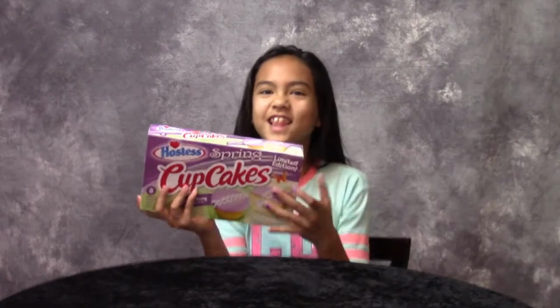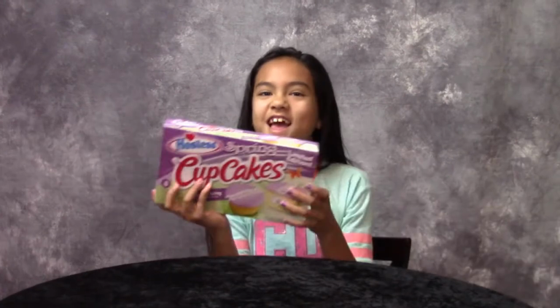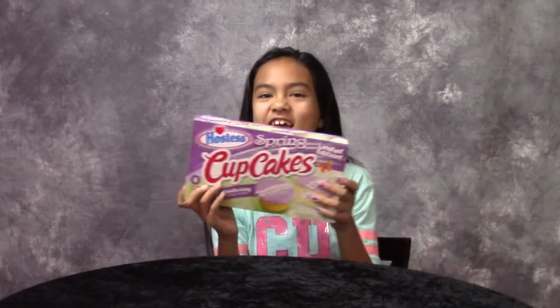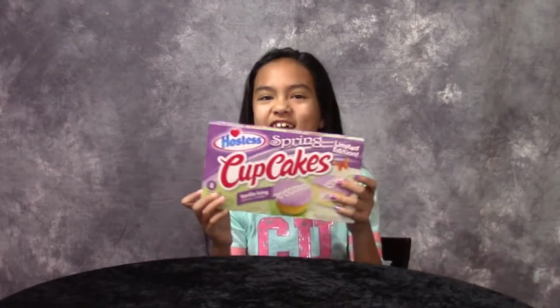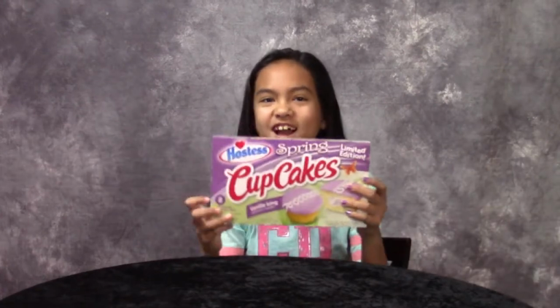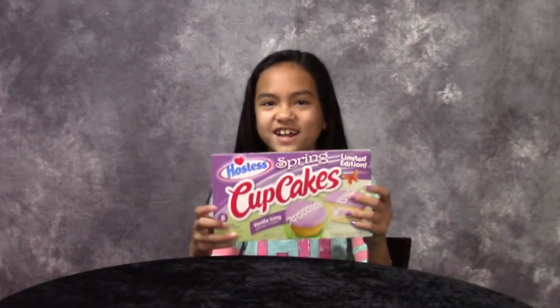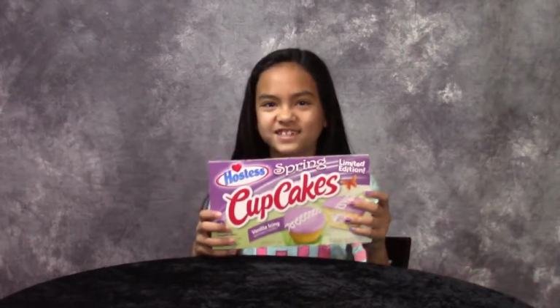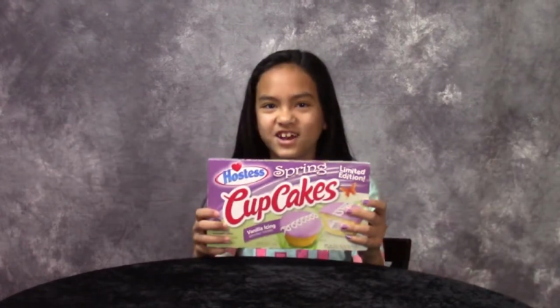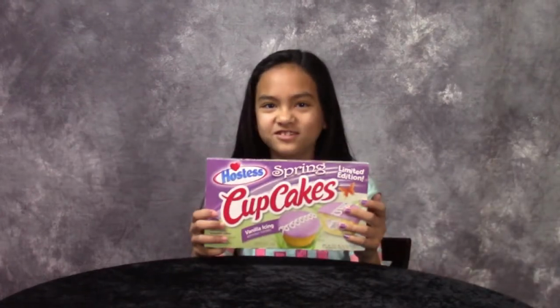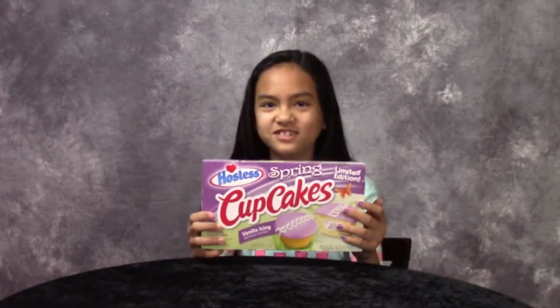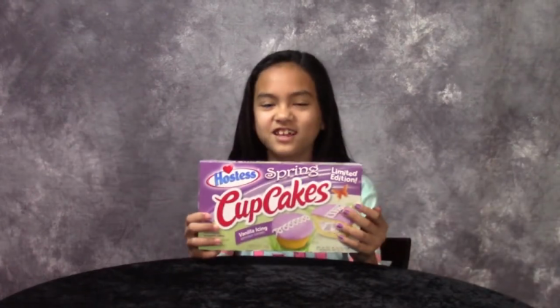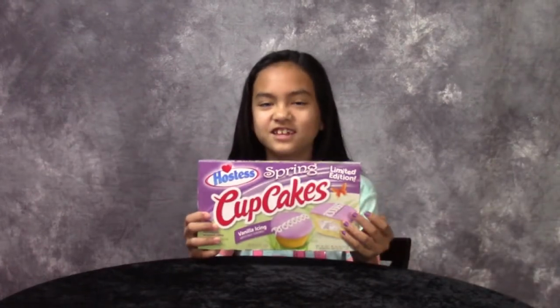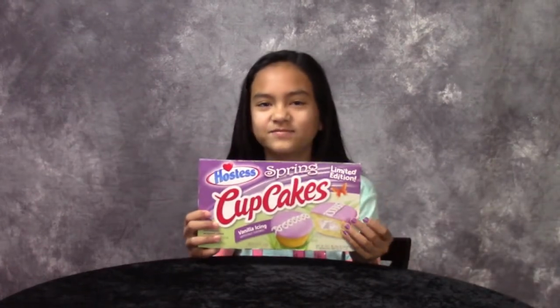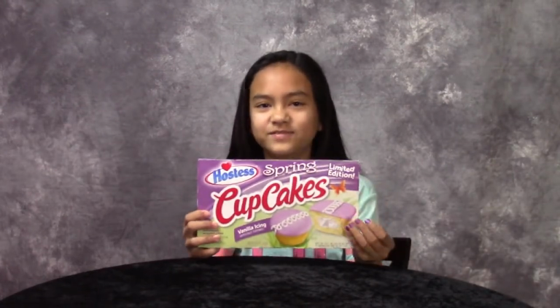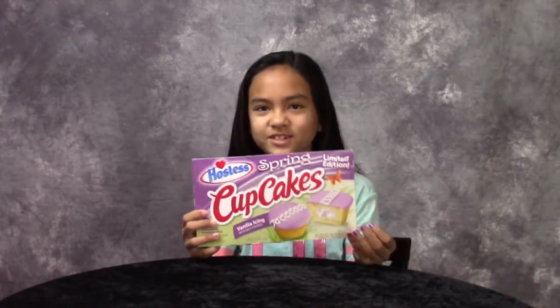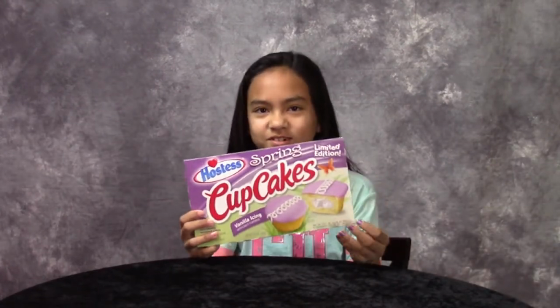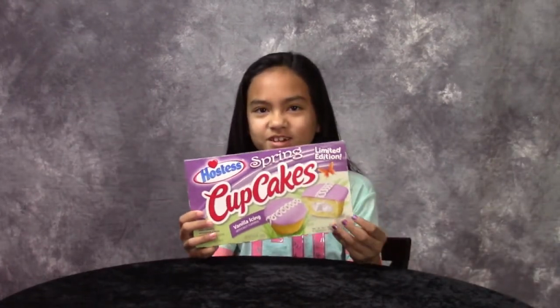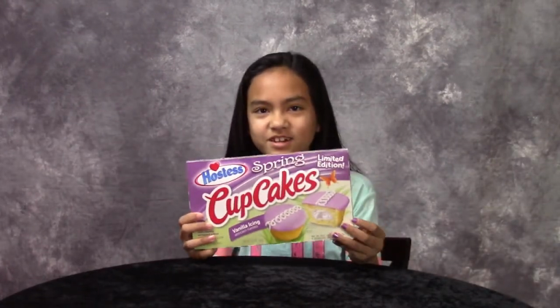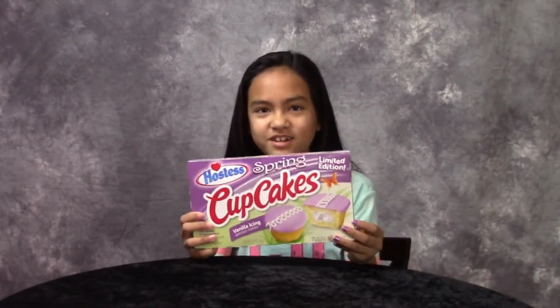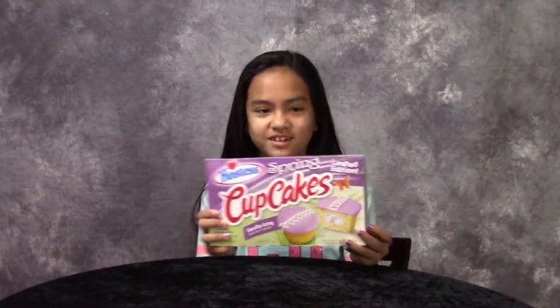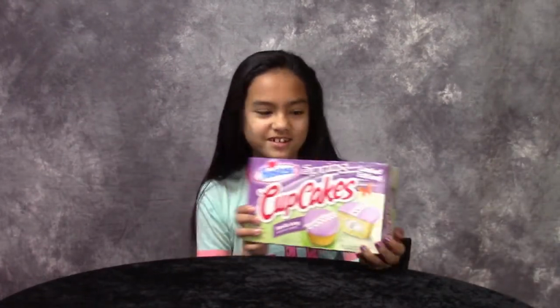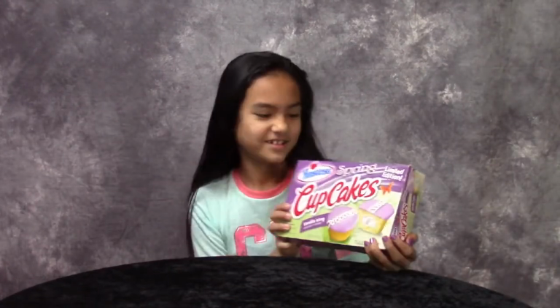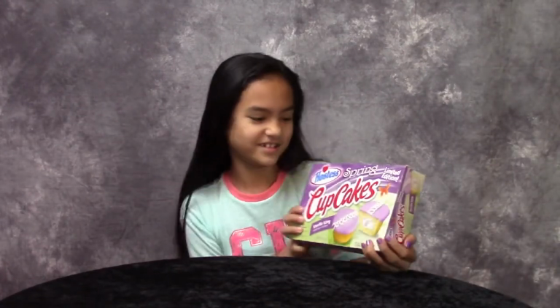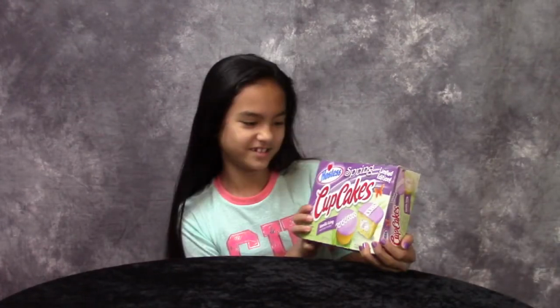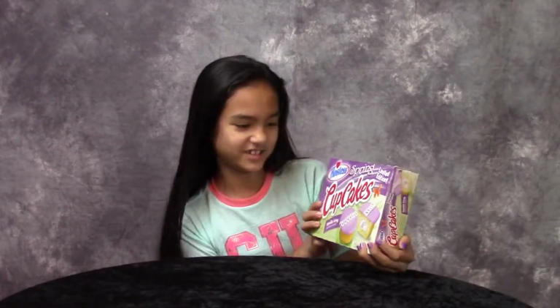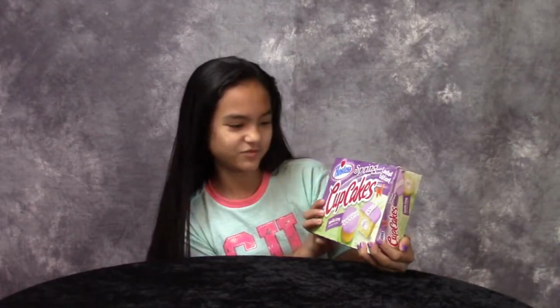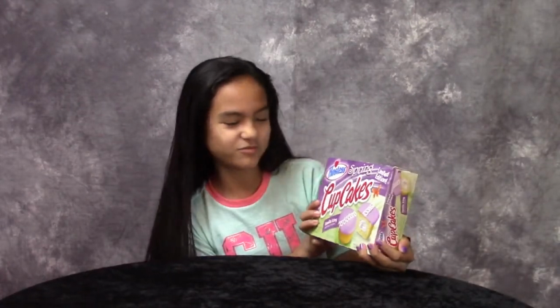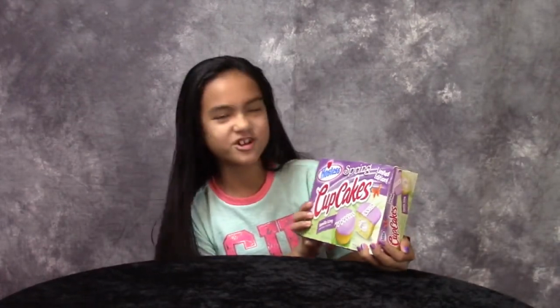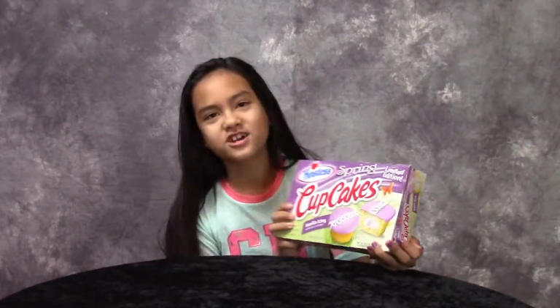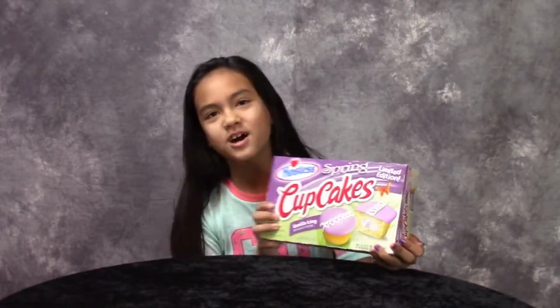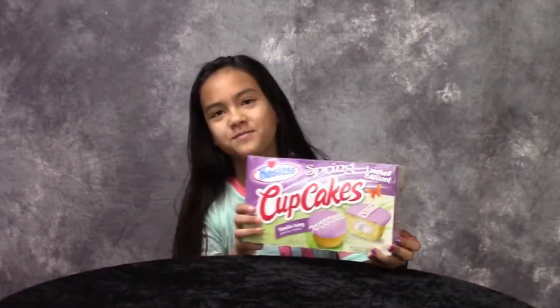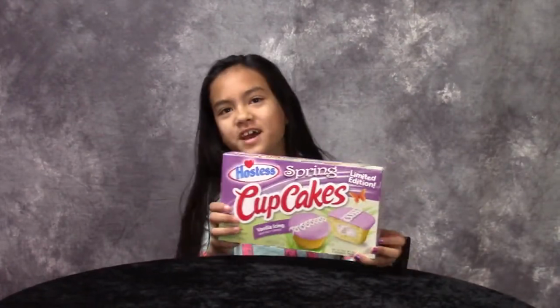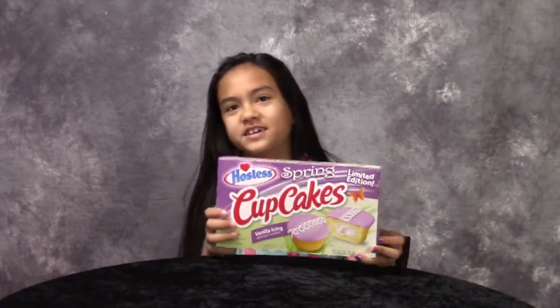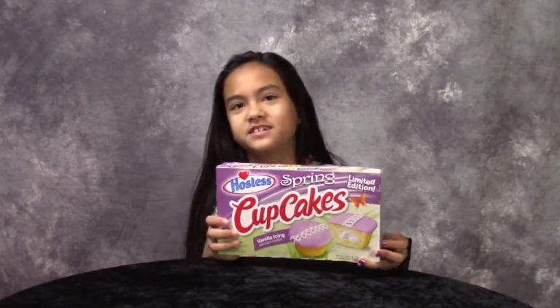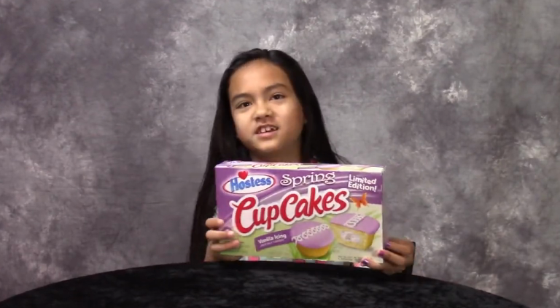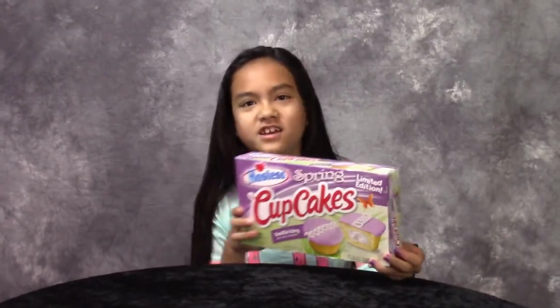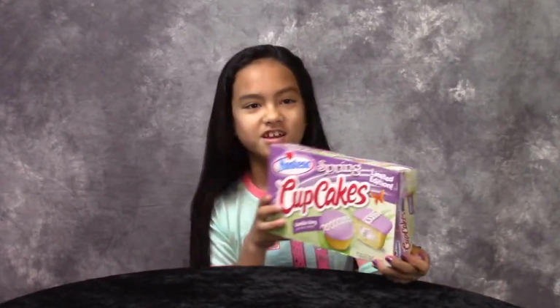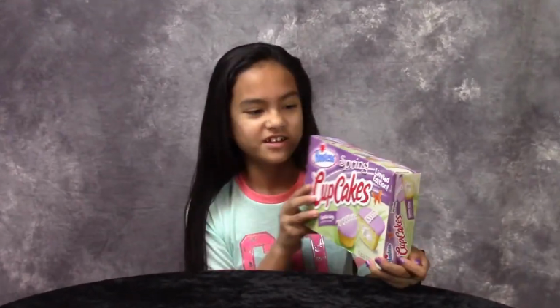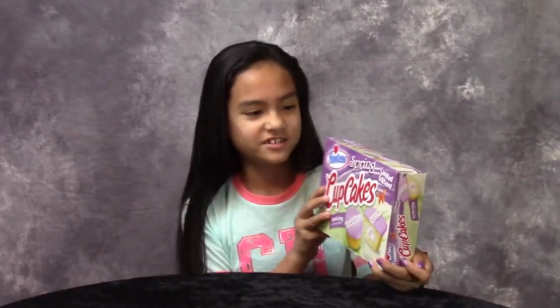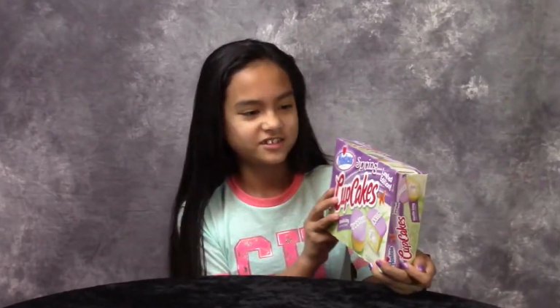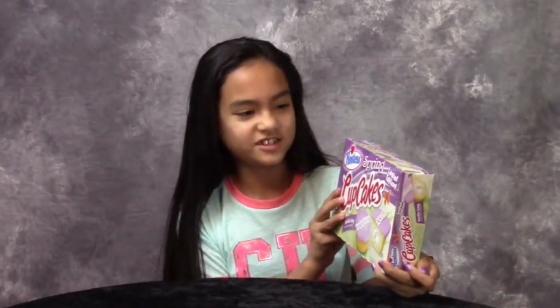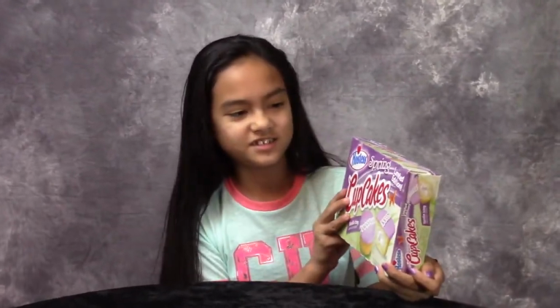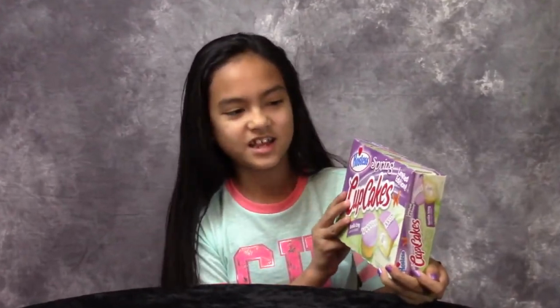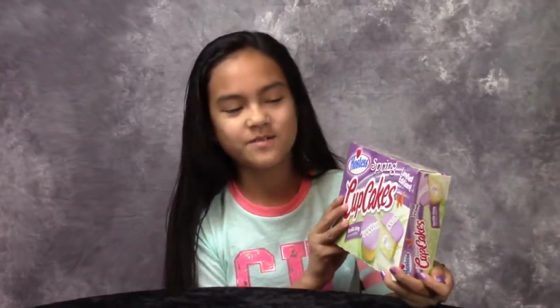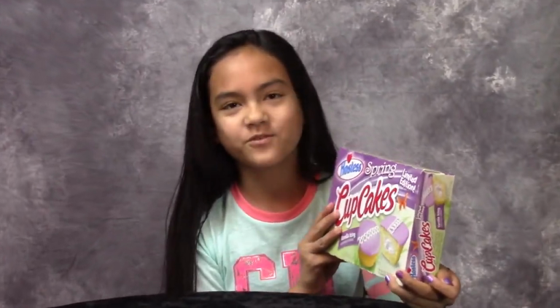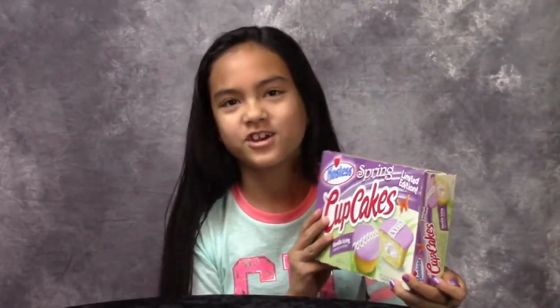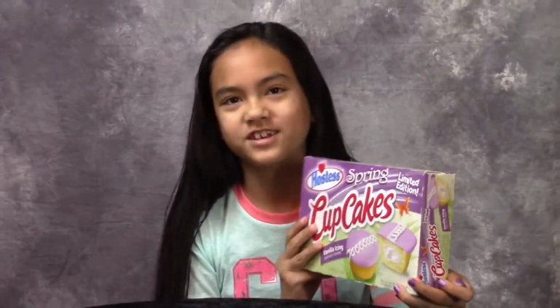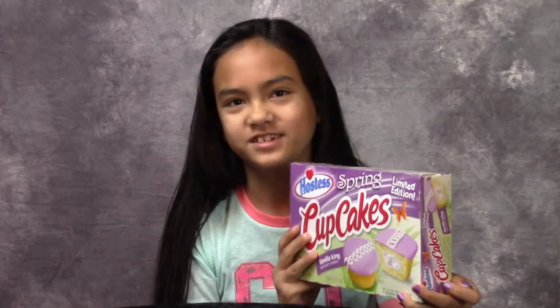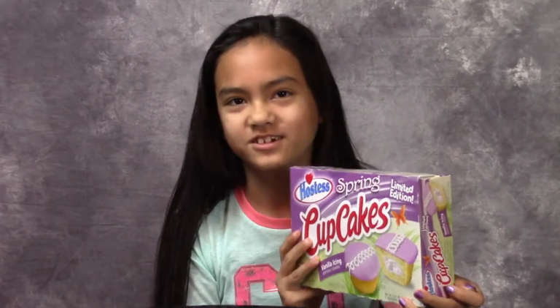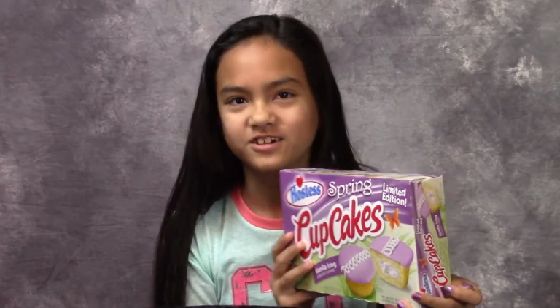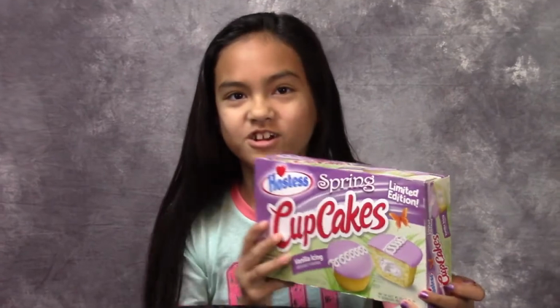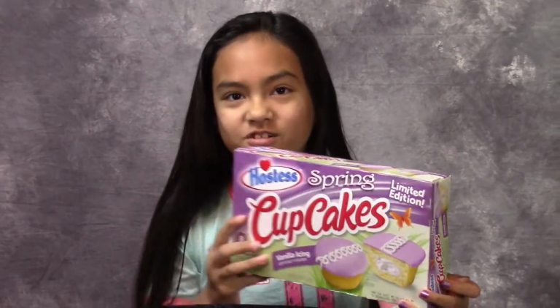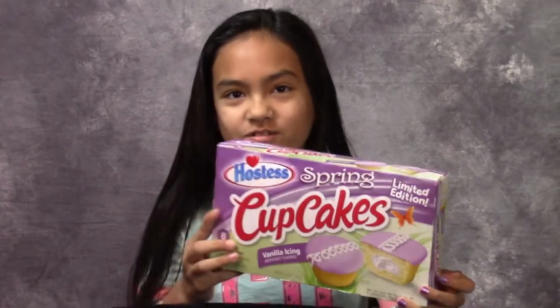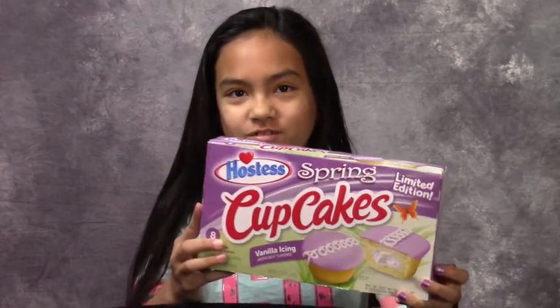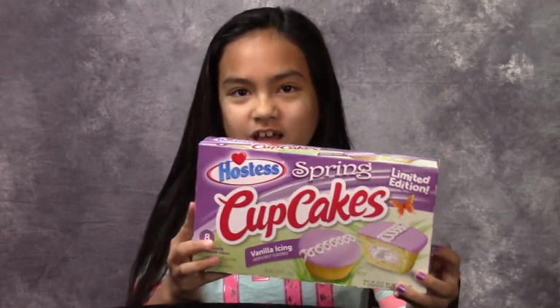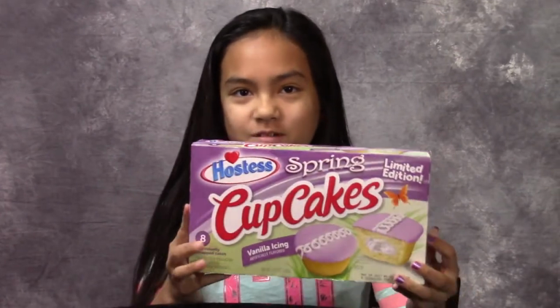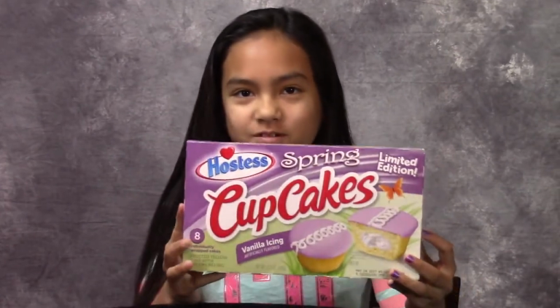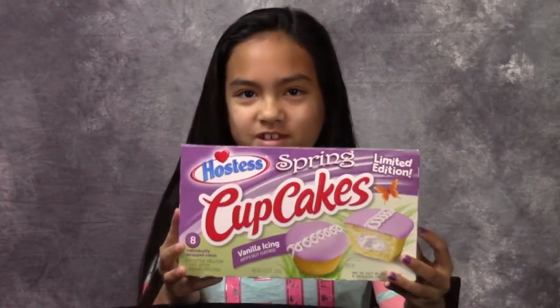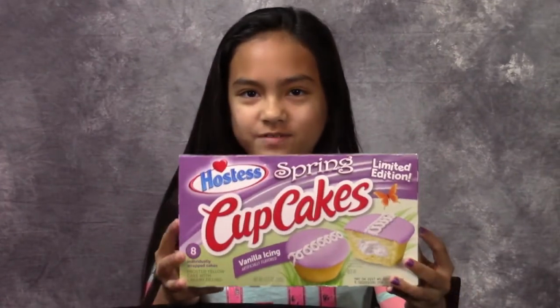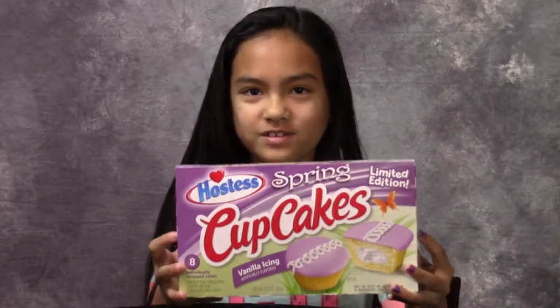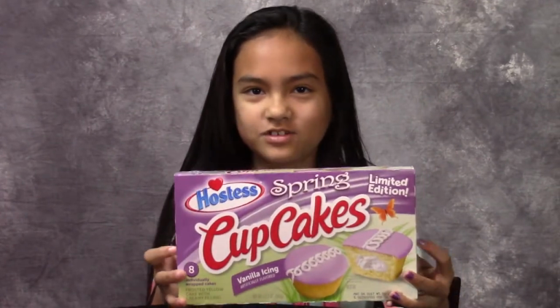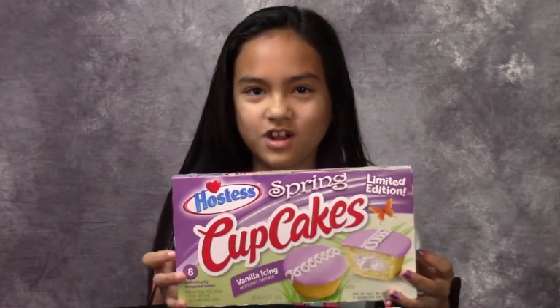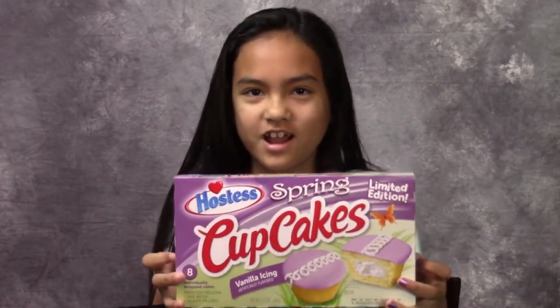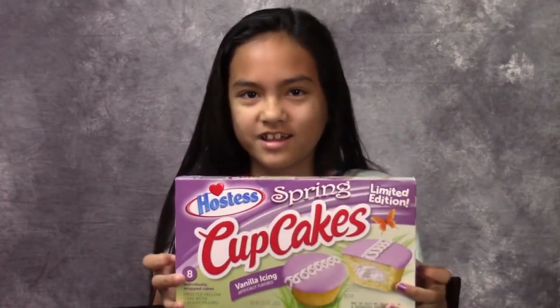Hey guys! Hostess has some new spring cupcakes, just in time for Easter. We thought we would give it a try.